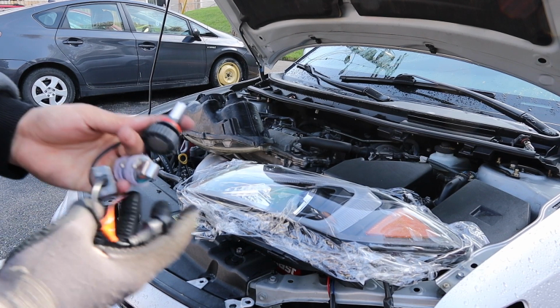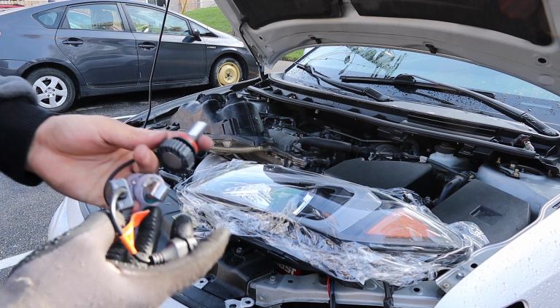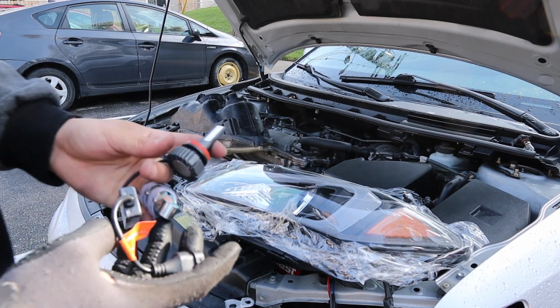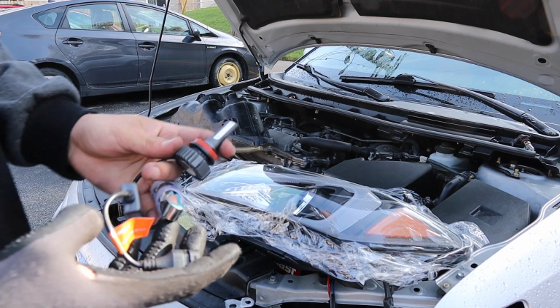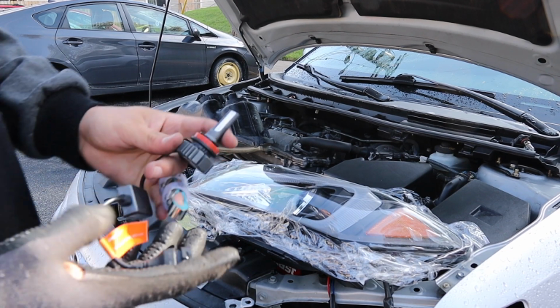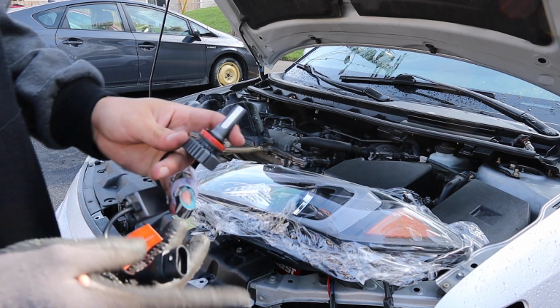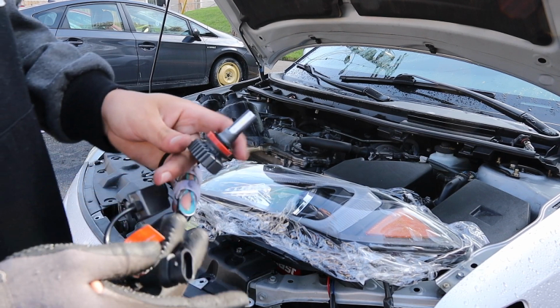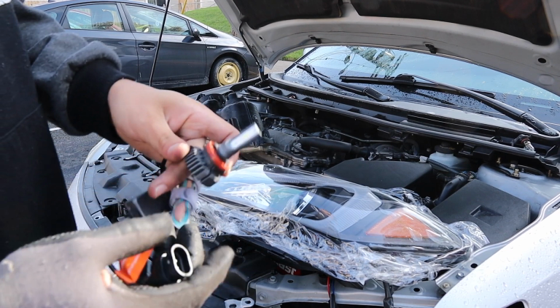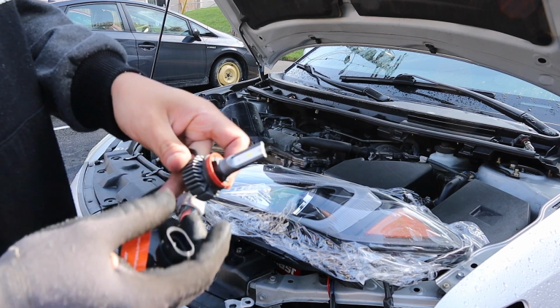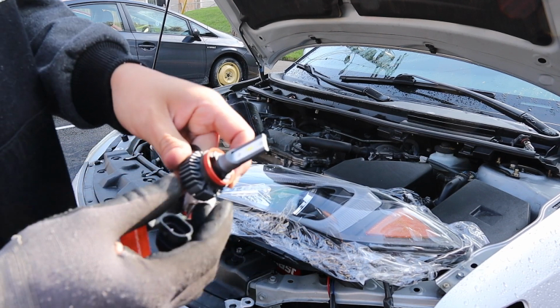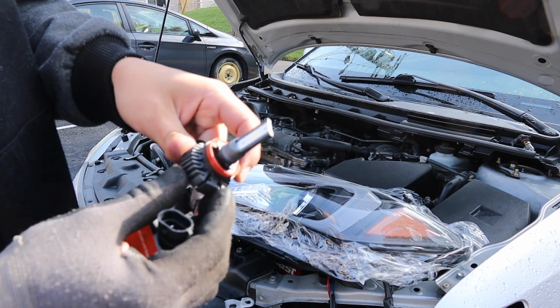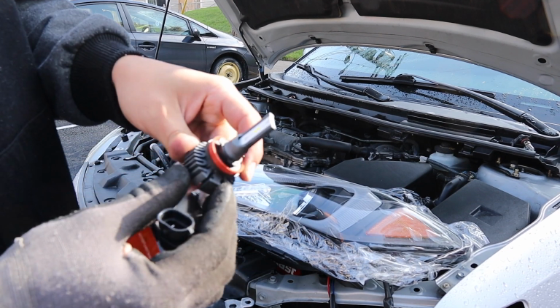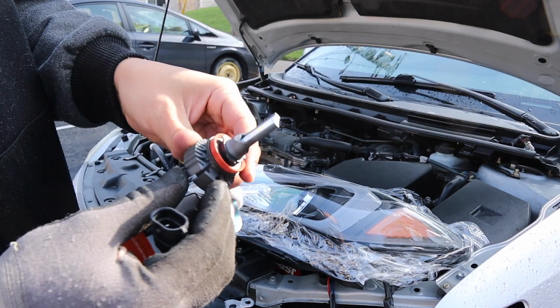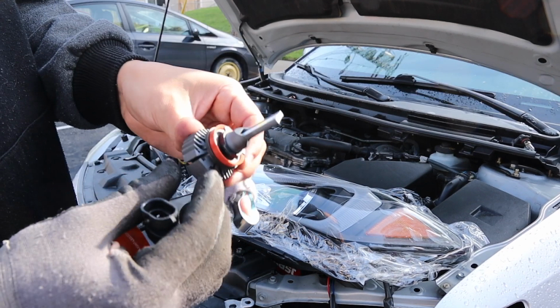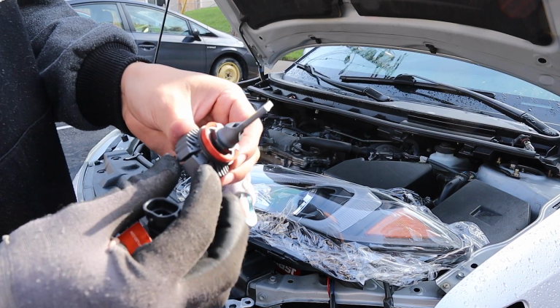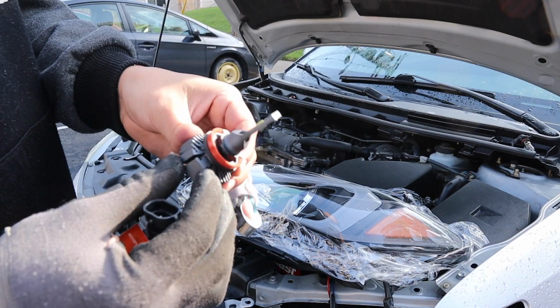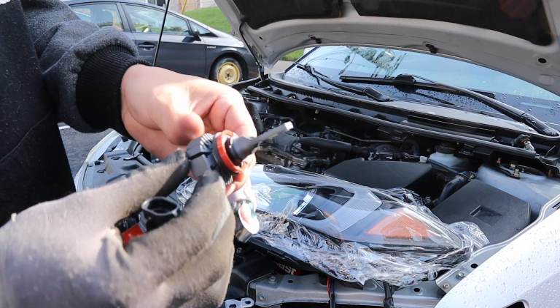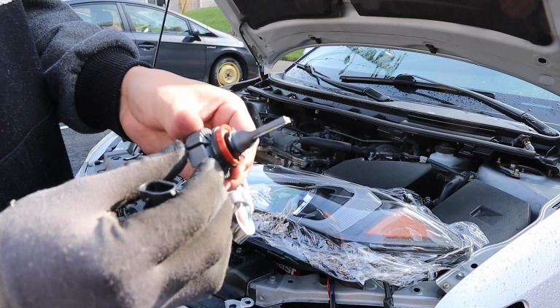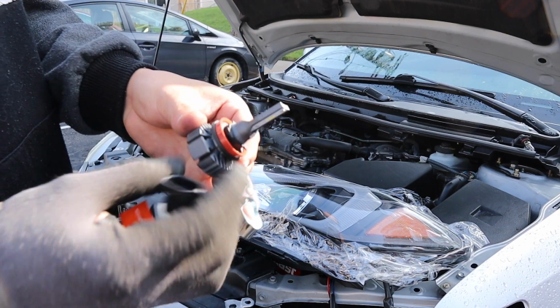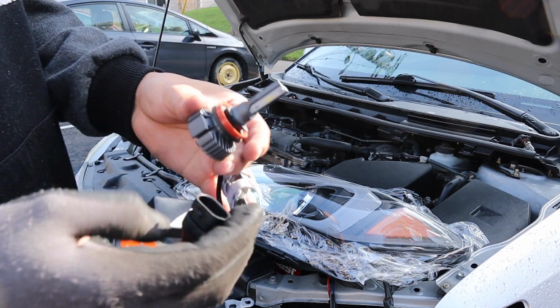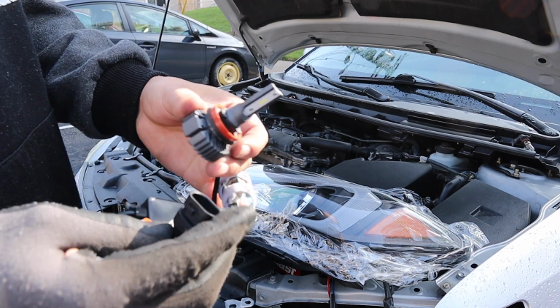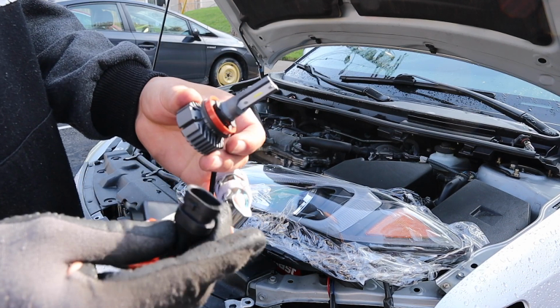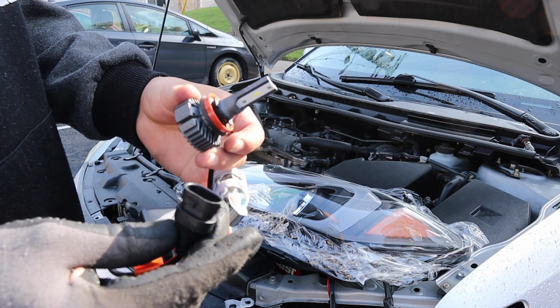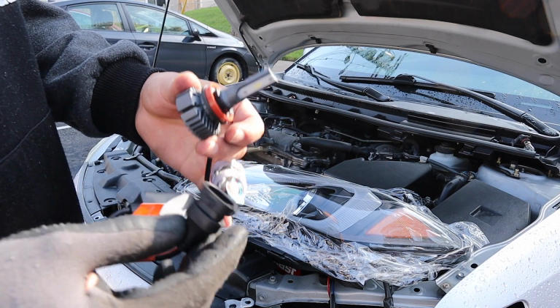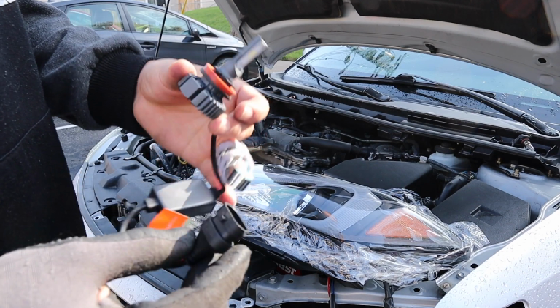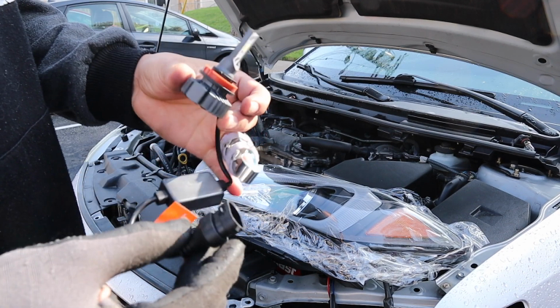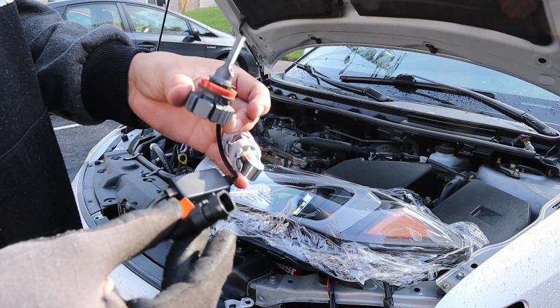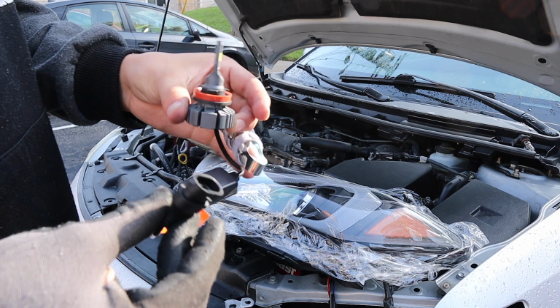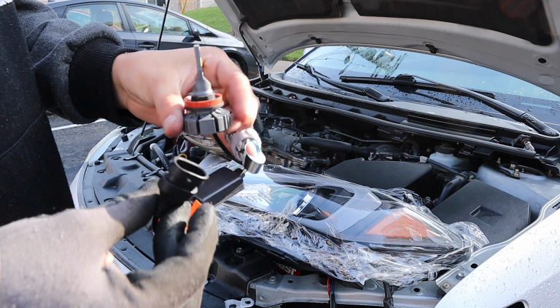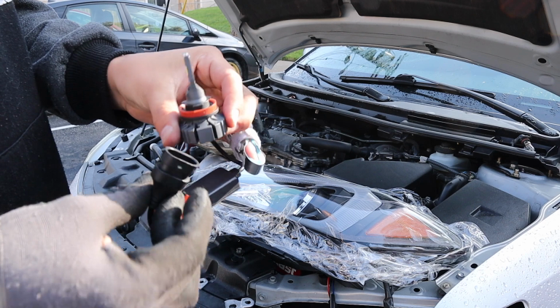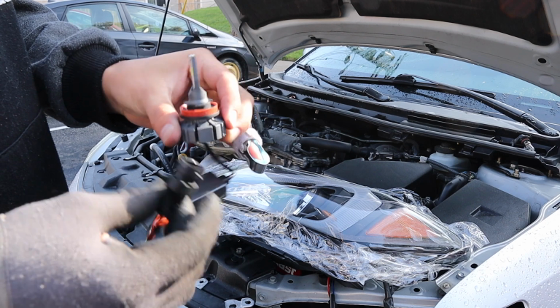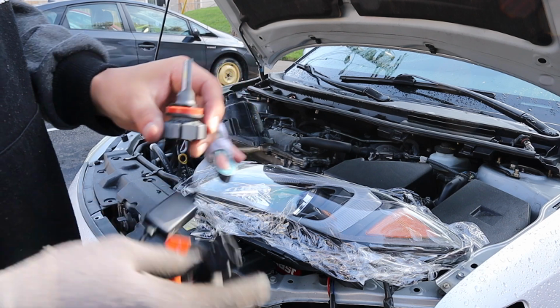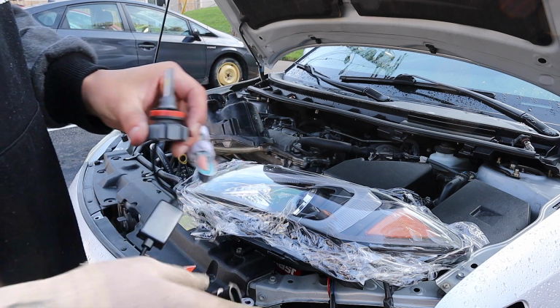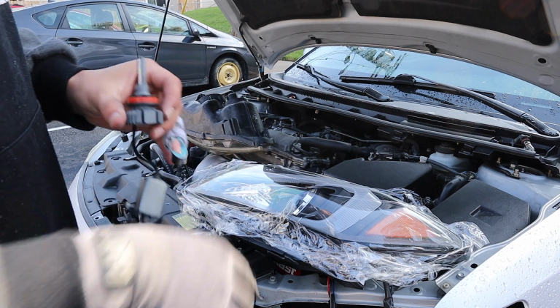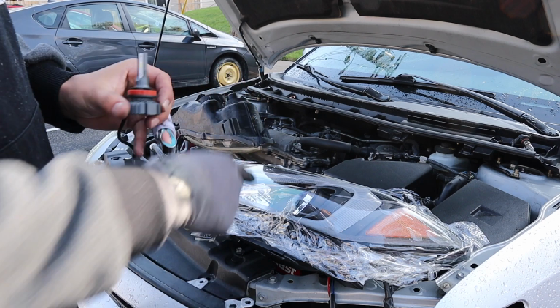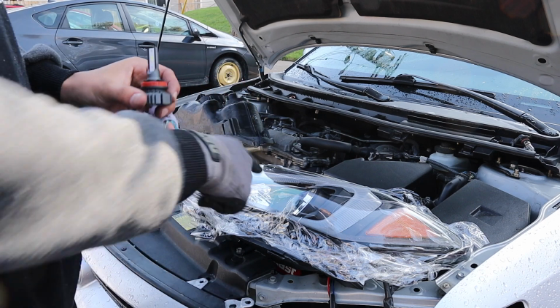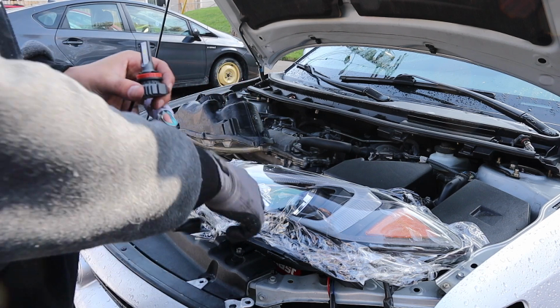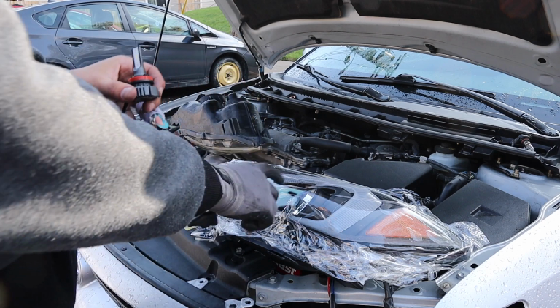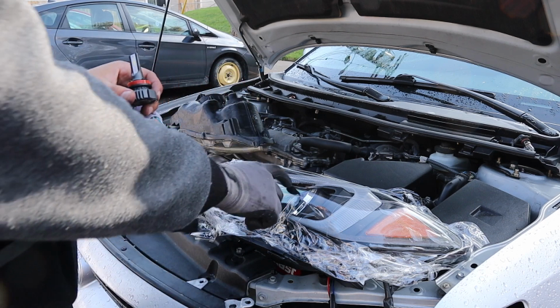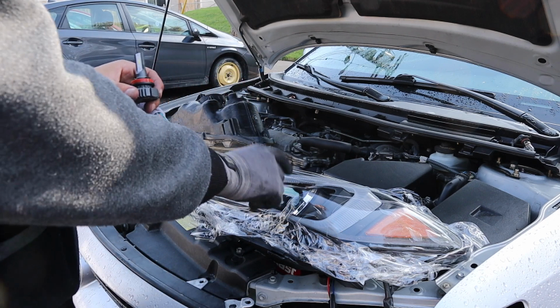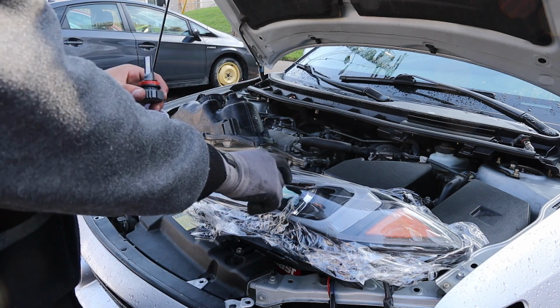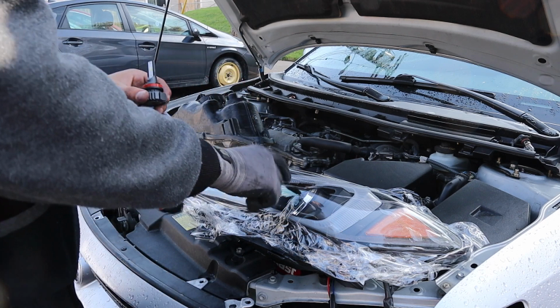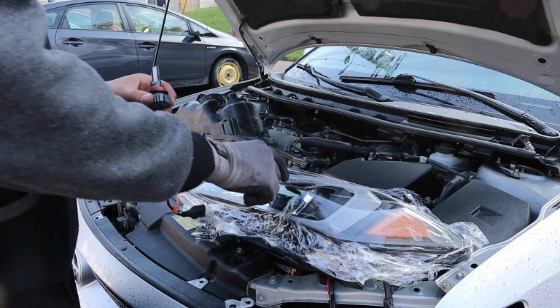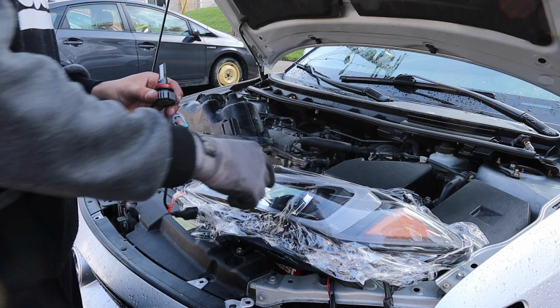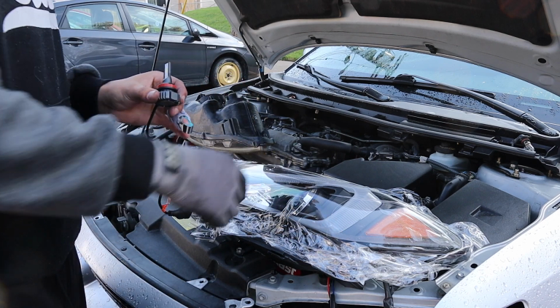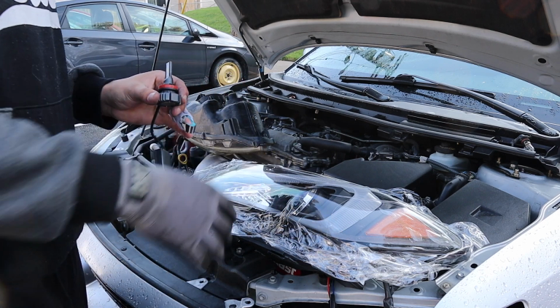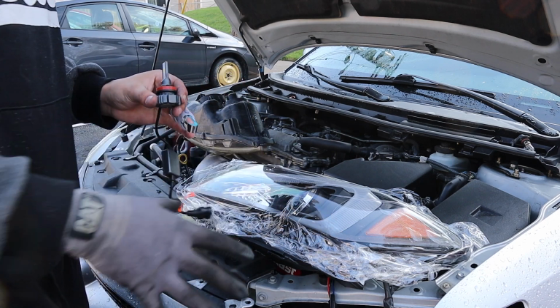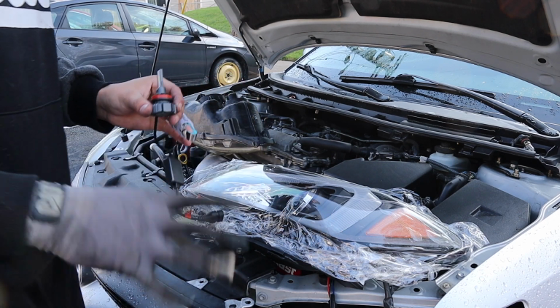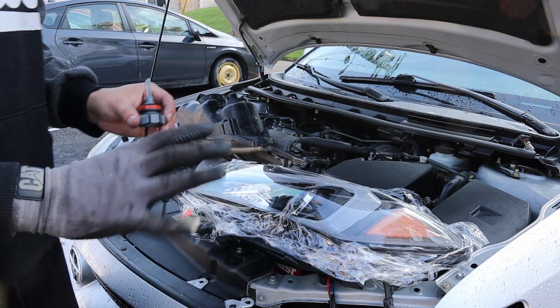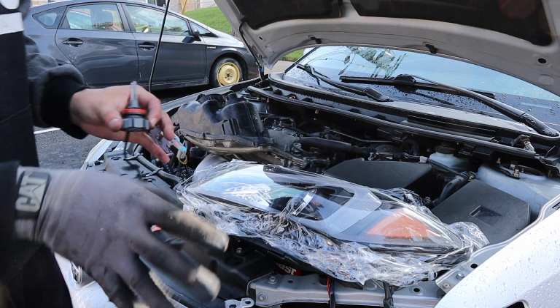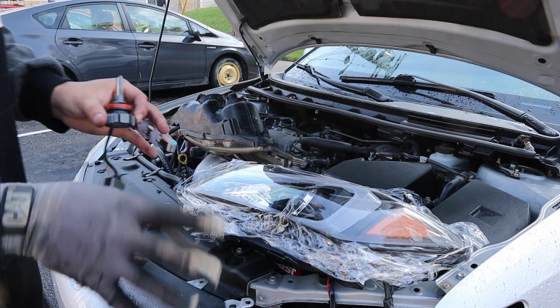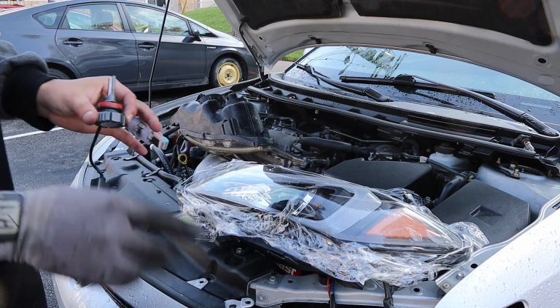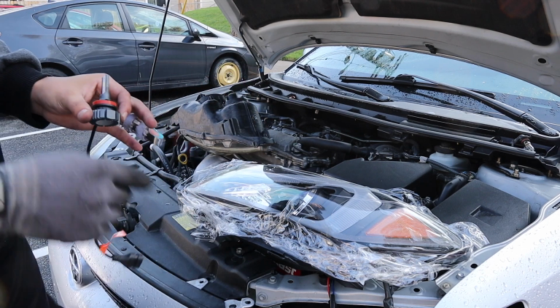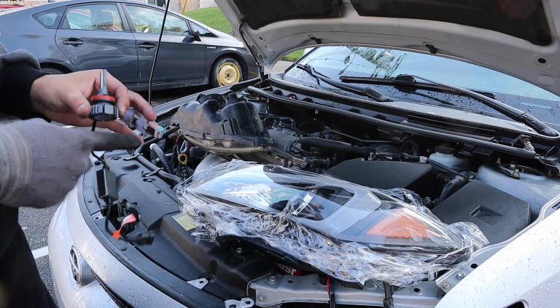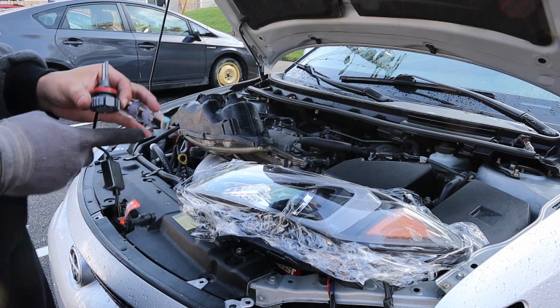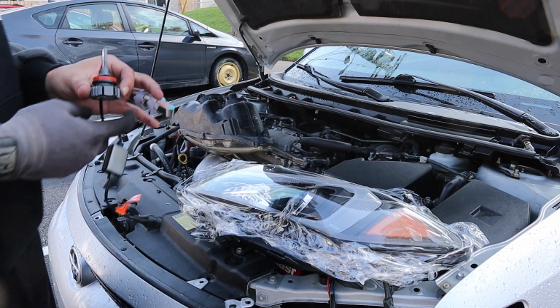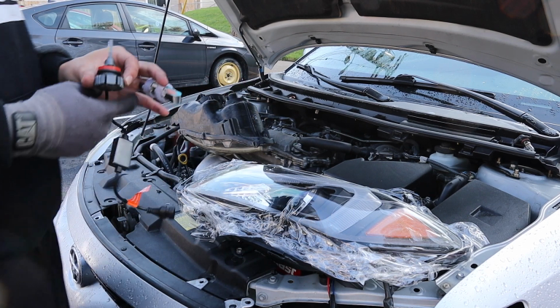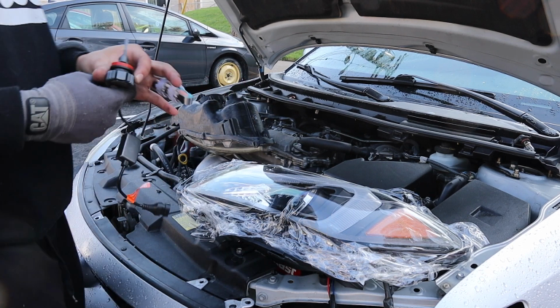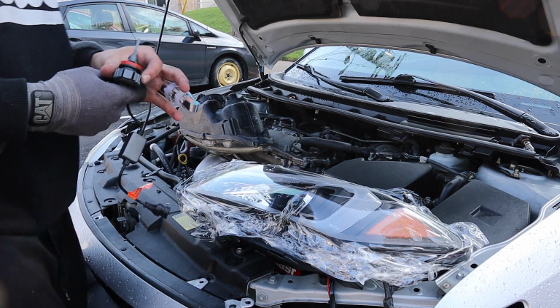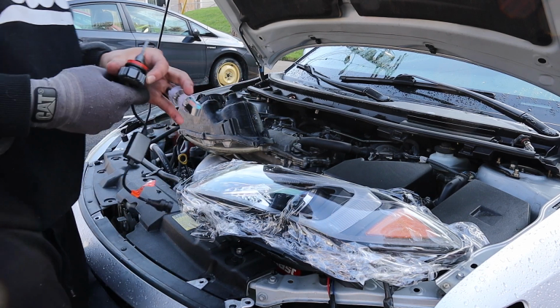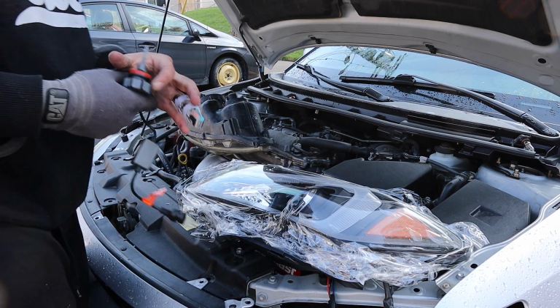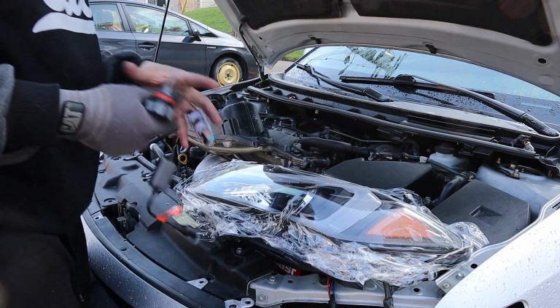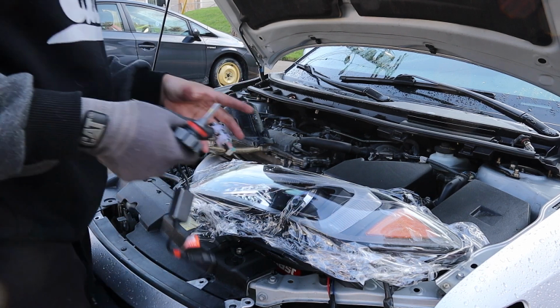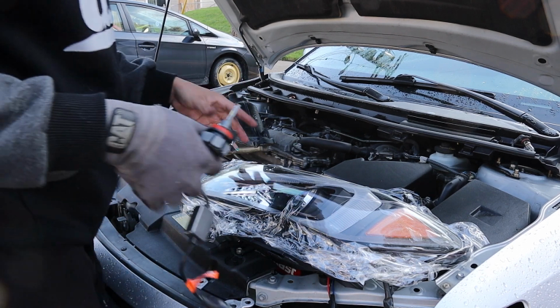Okay guys, so these are my LEDs that I bought. I actually want to see how they look if I were able to put them in.